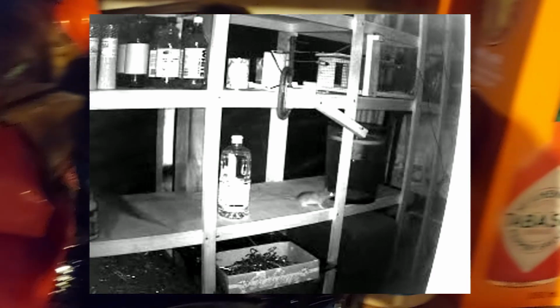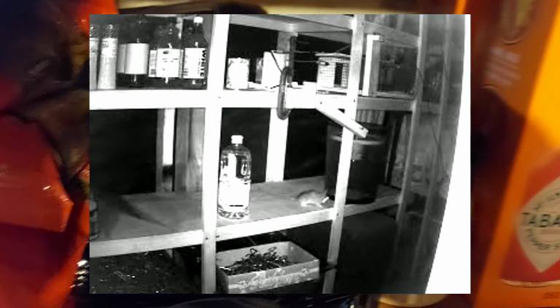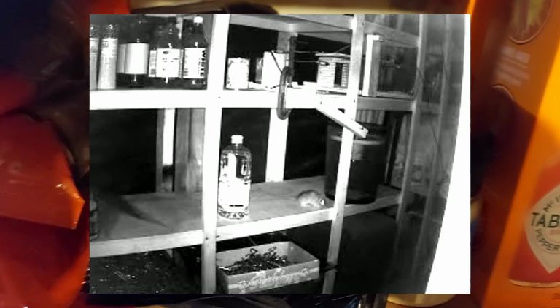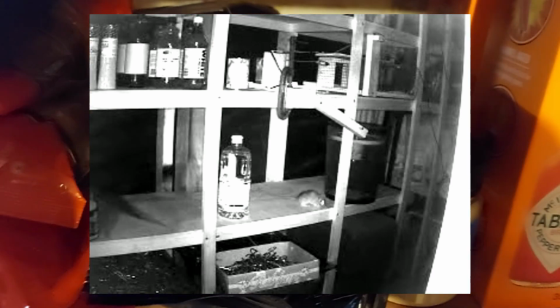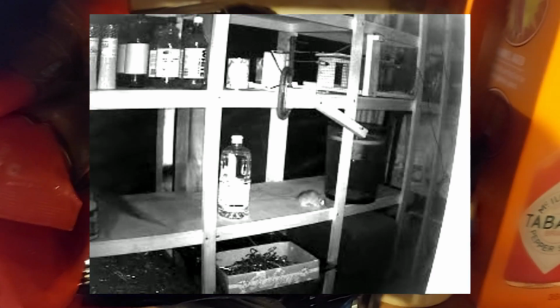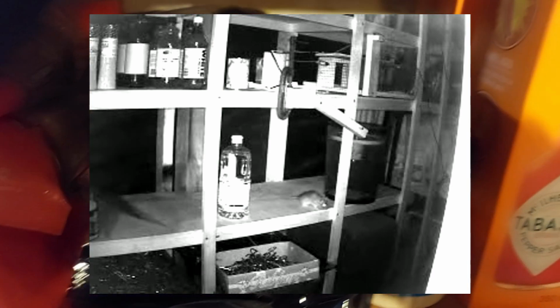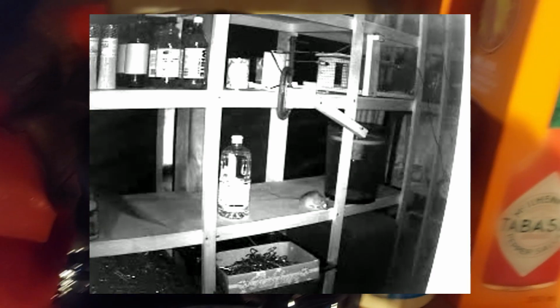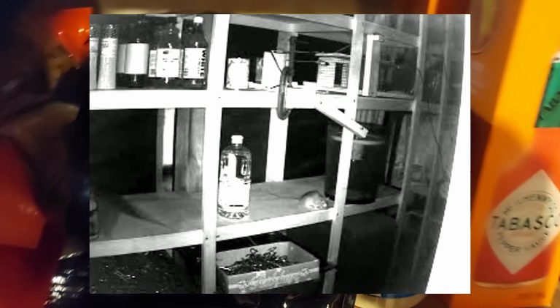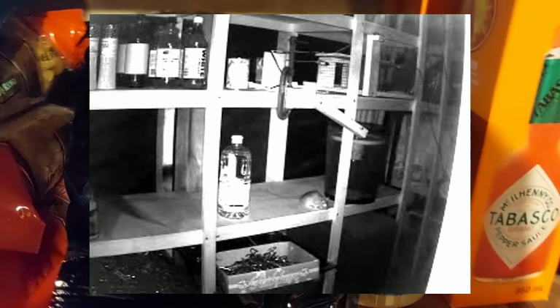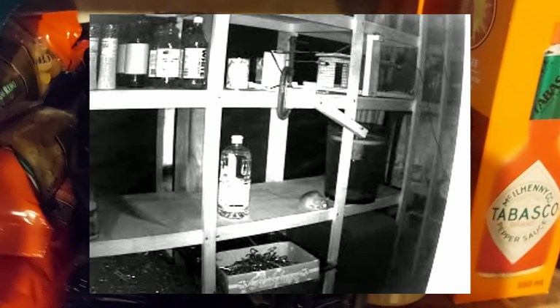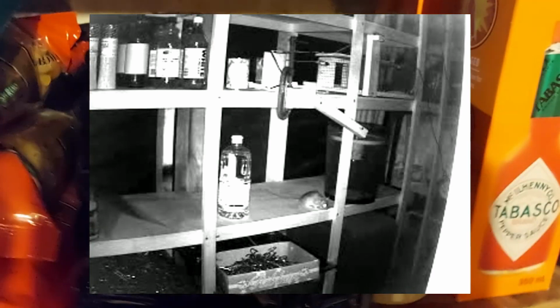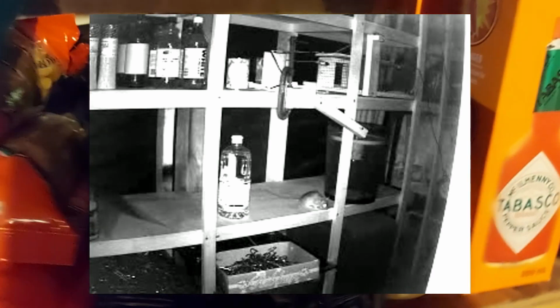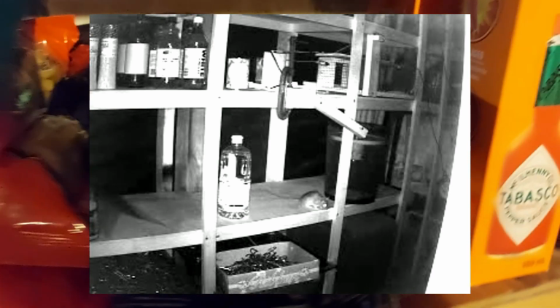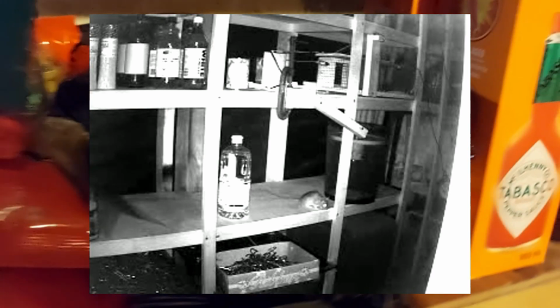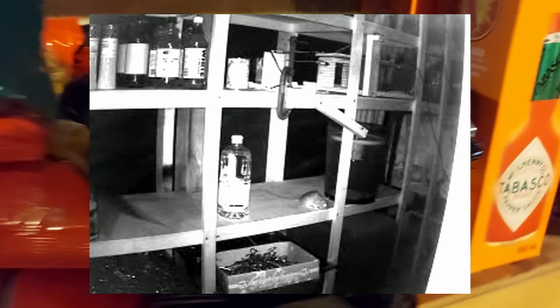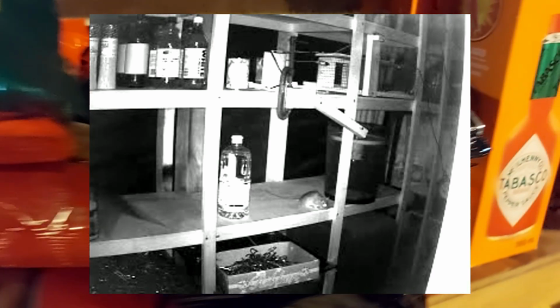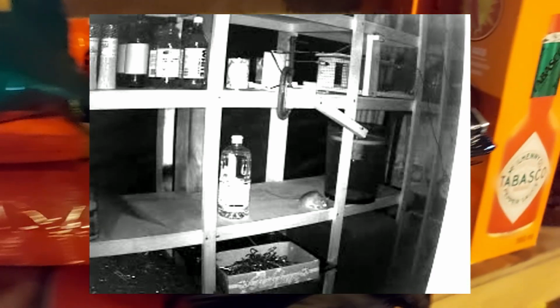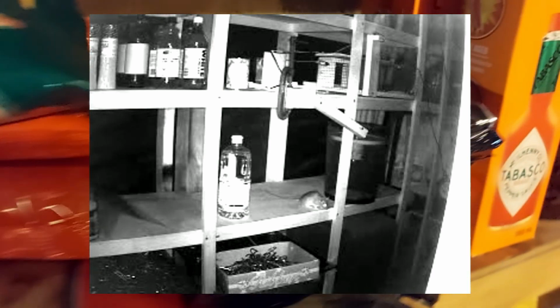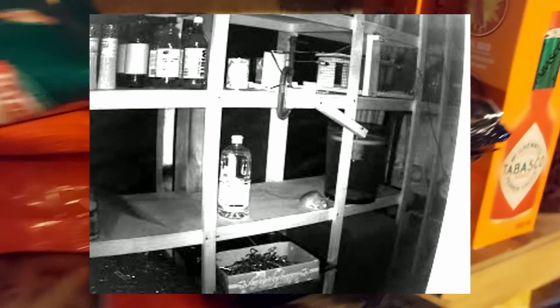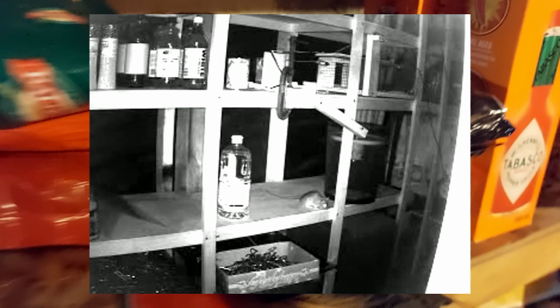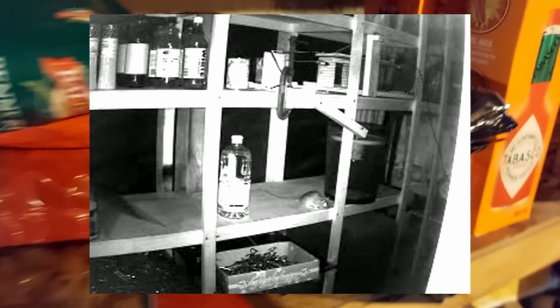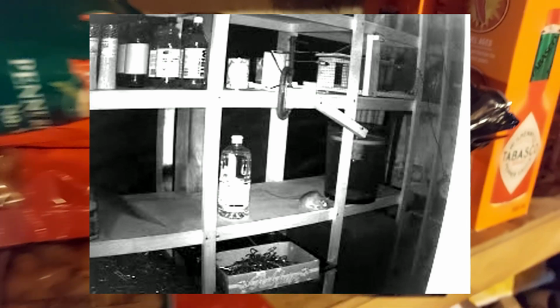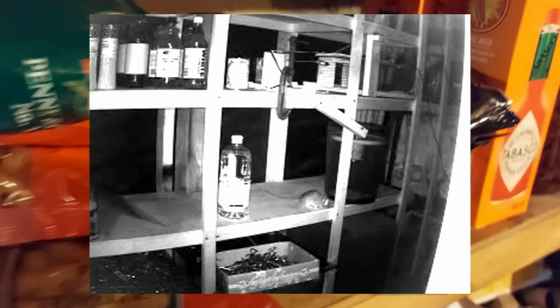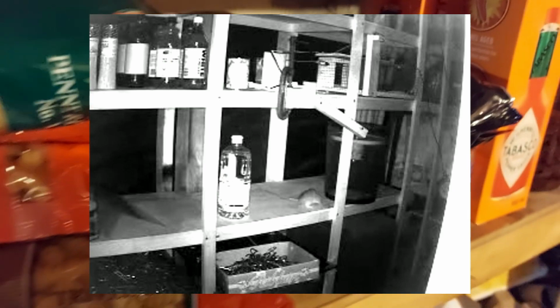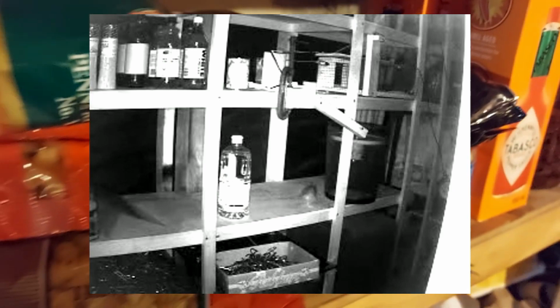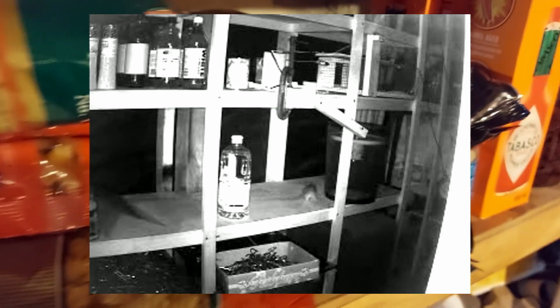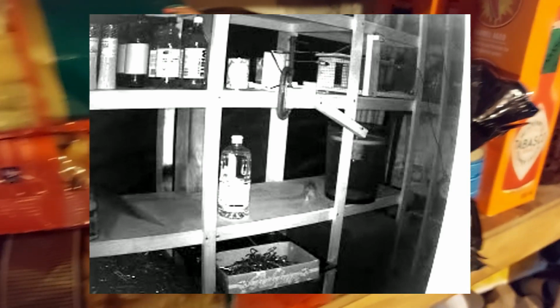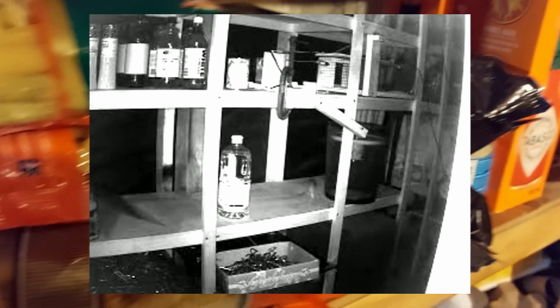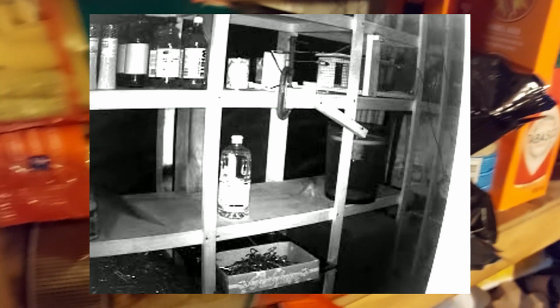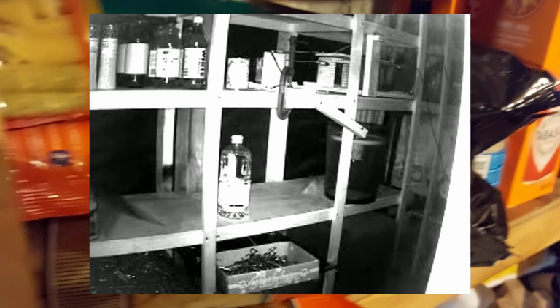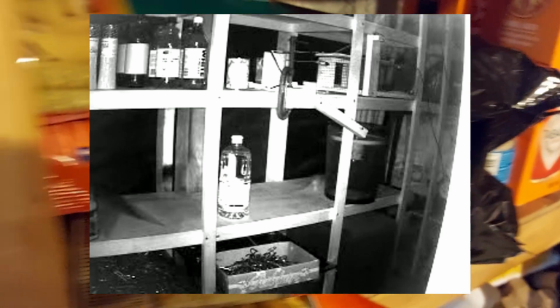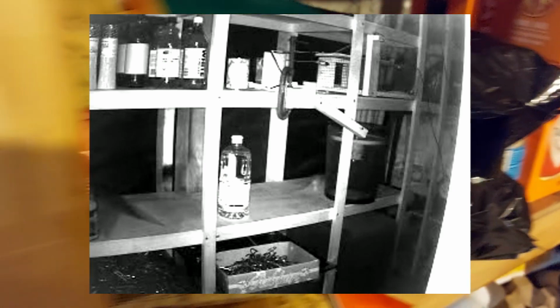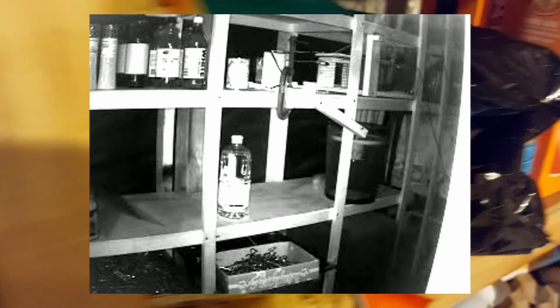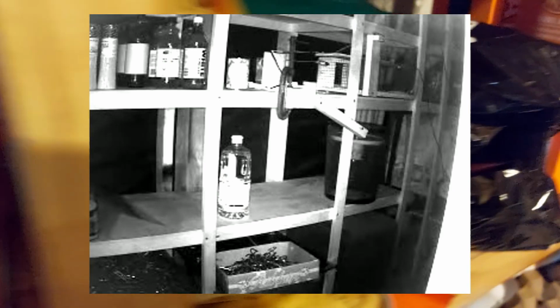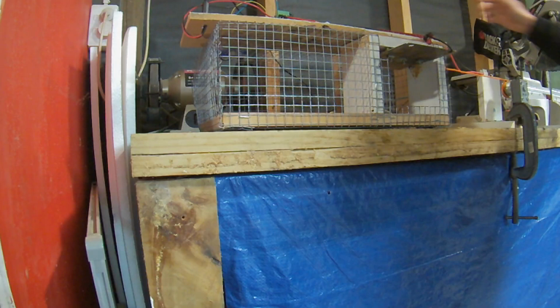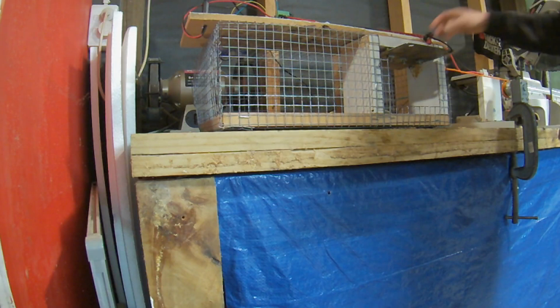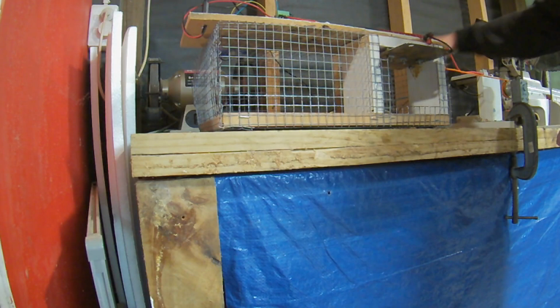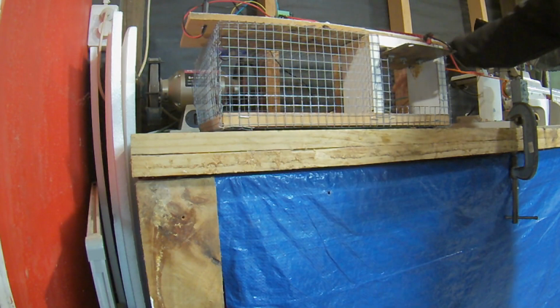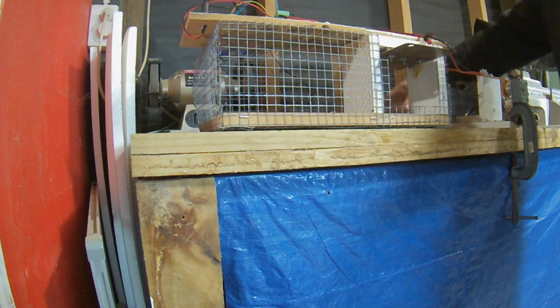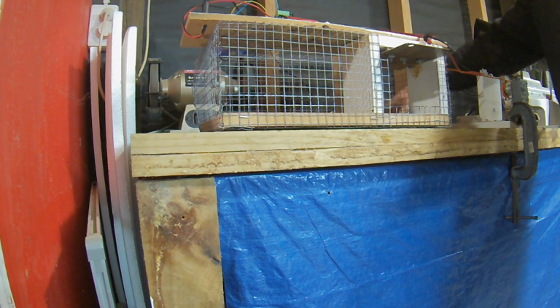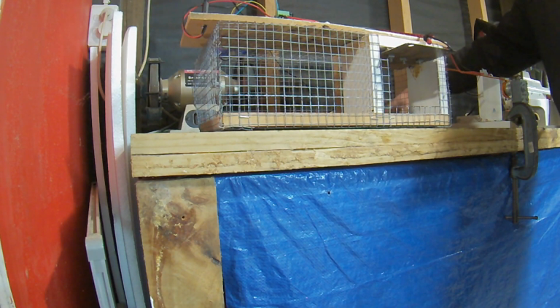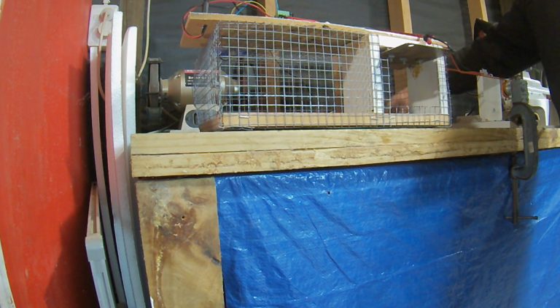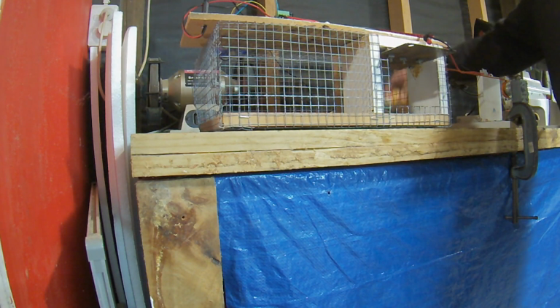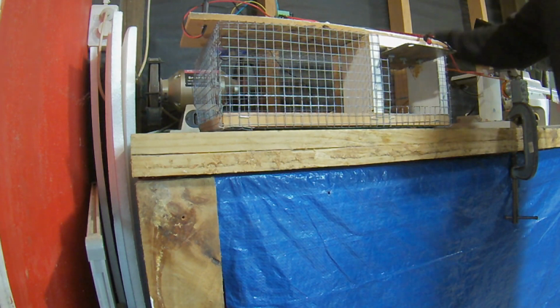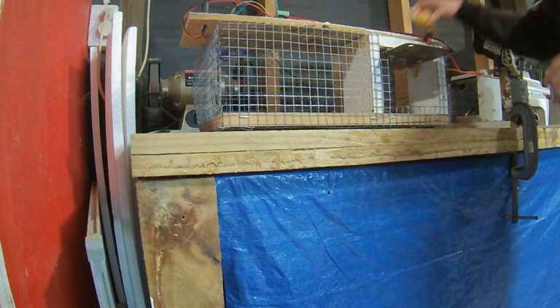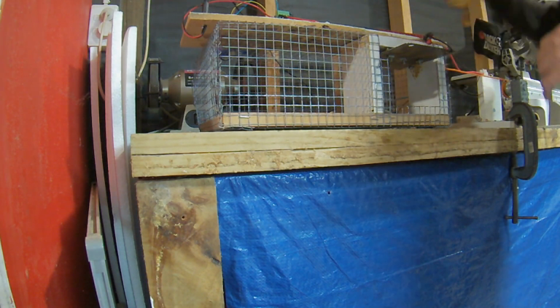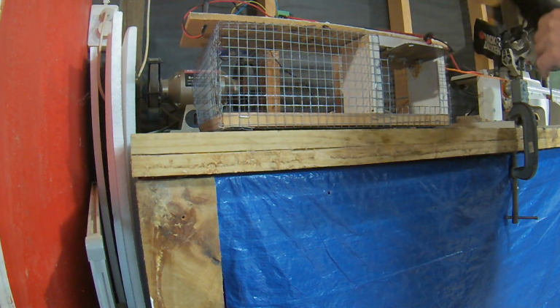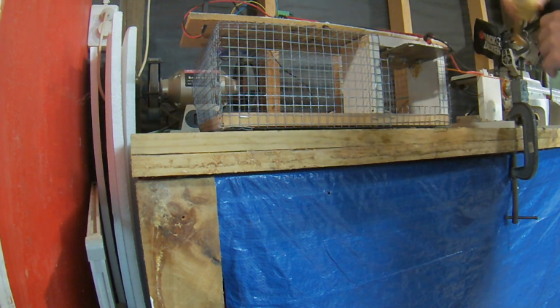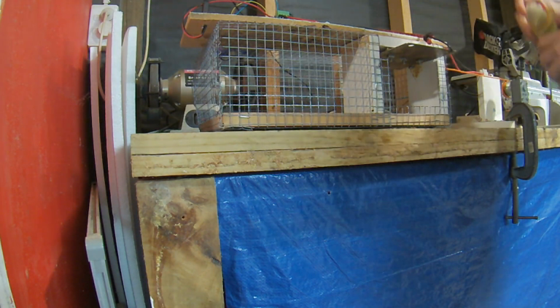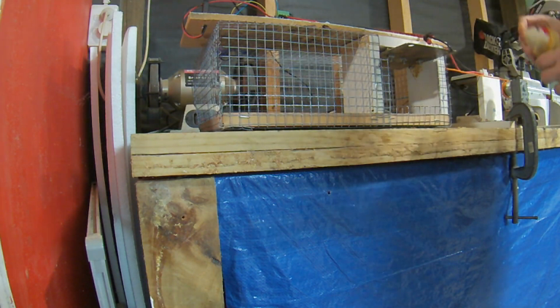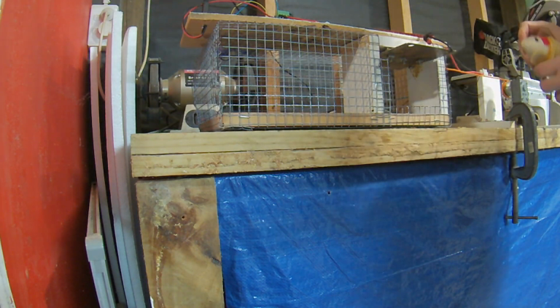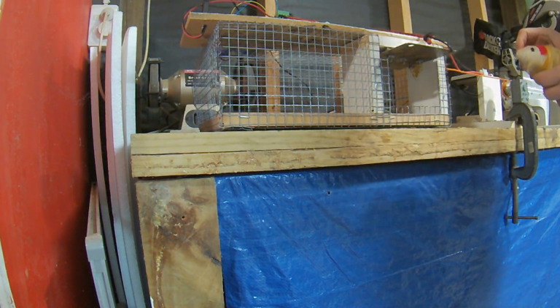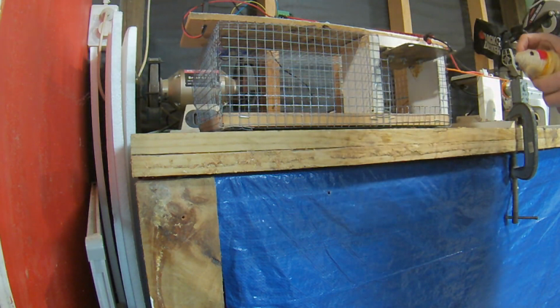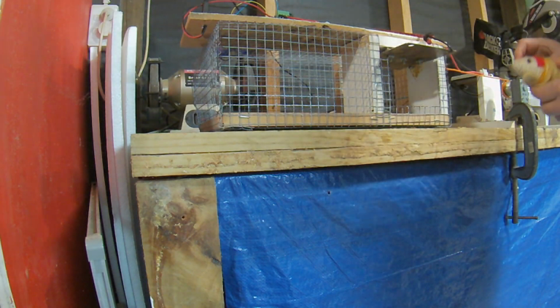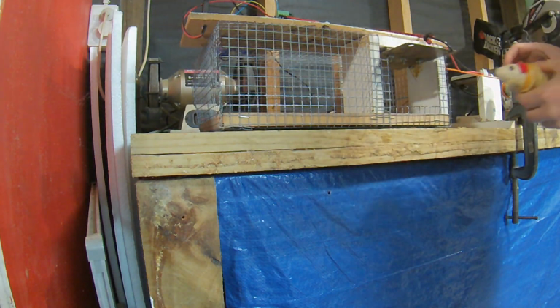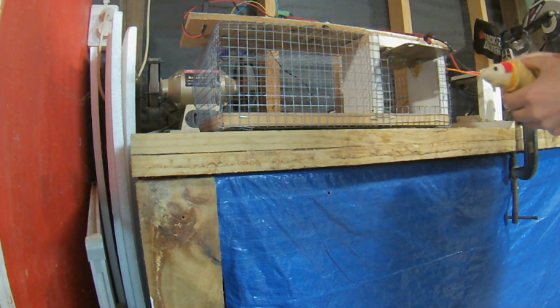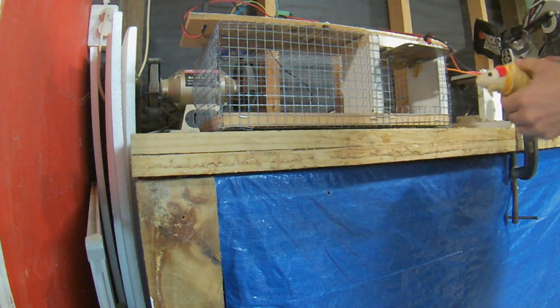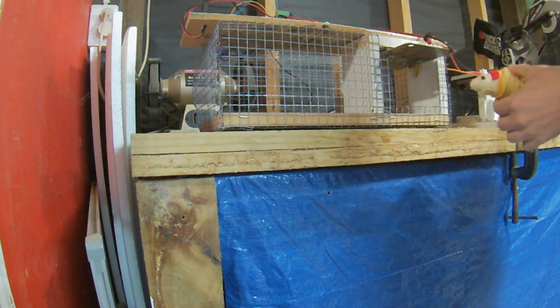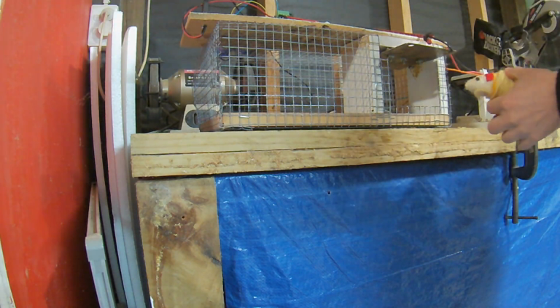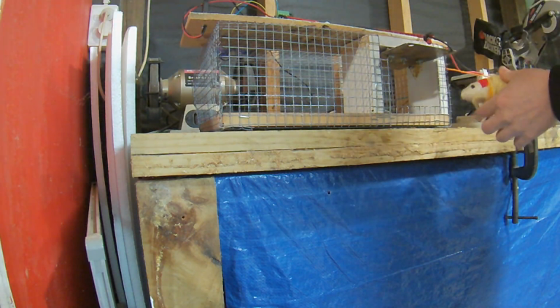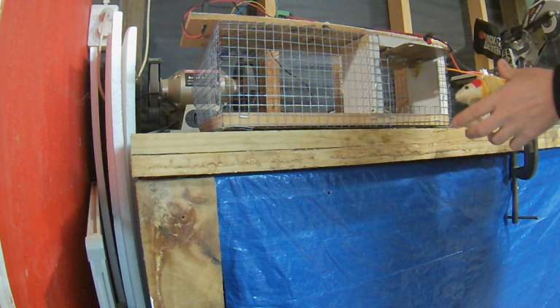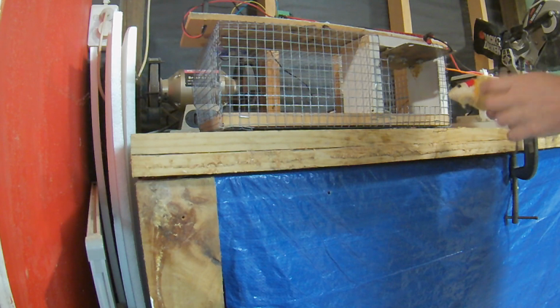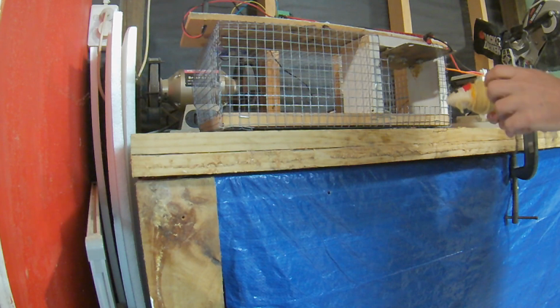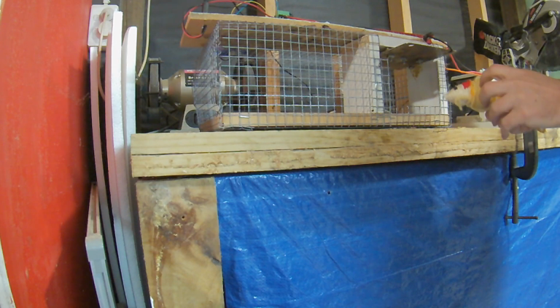I managed to catch the rat on film, but I didn't actually catch the rat with the trap. This is my second attempt at a rat trap.